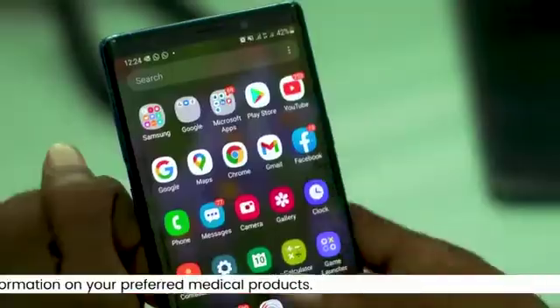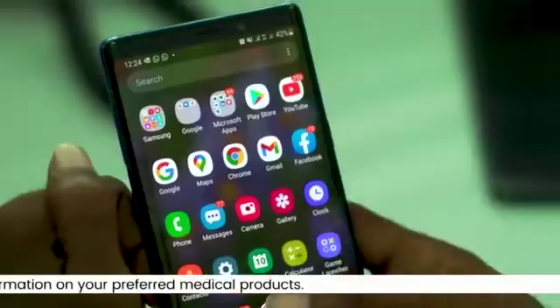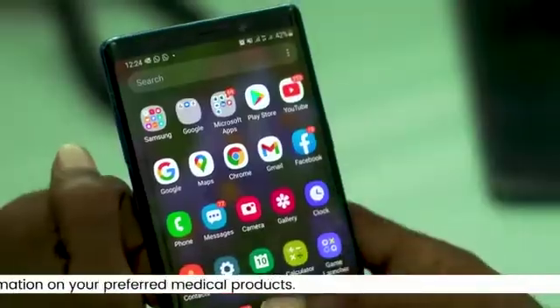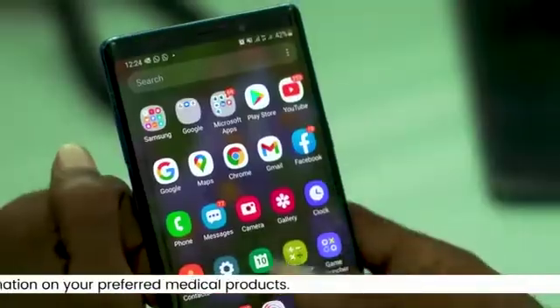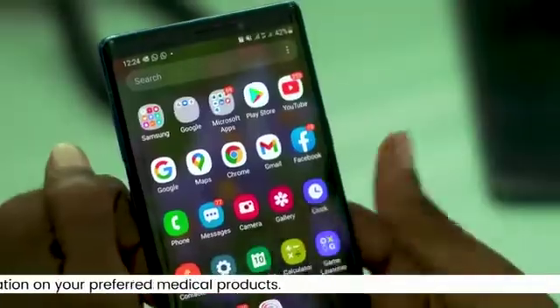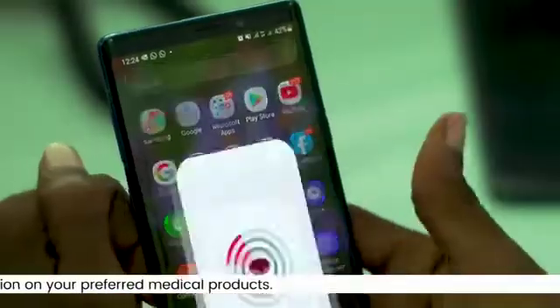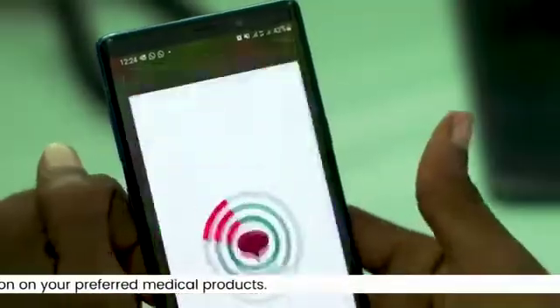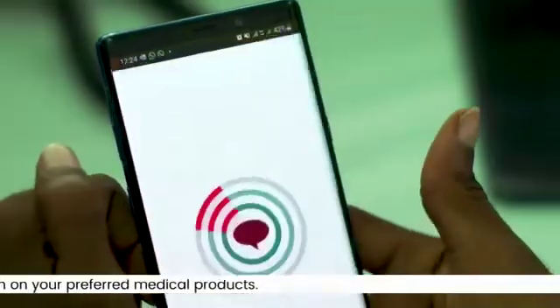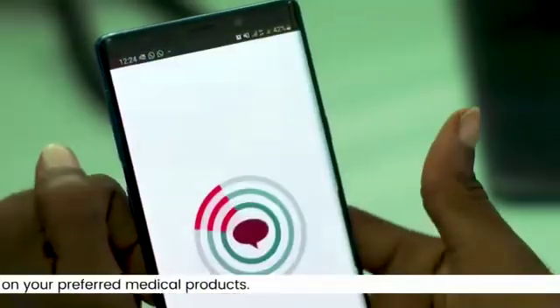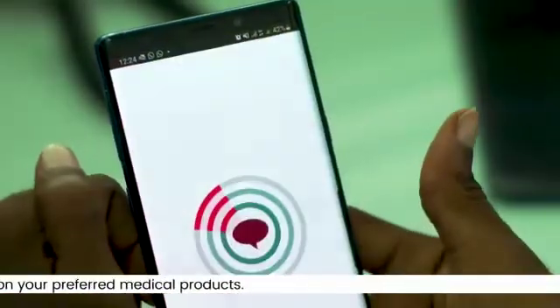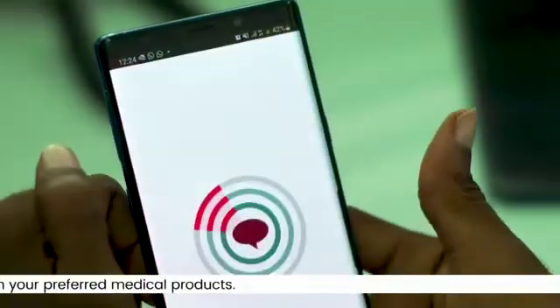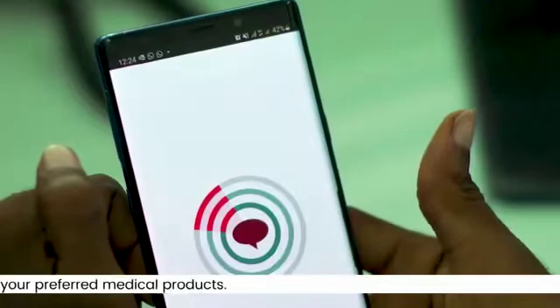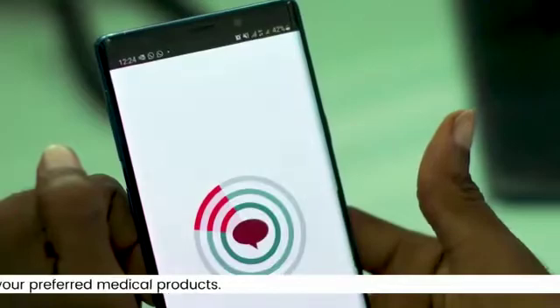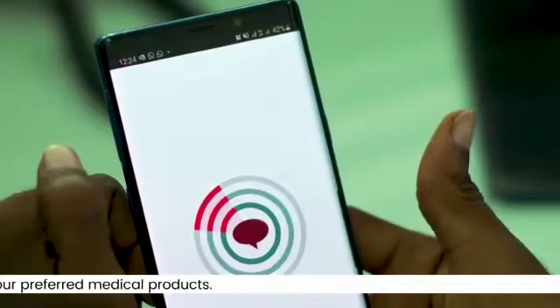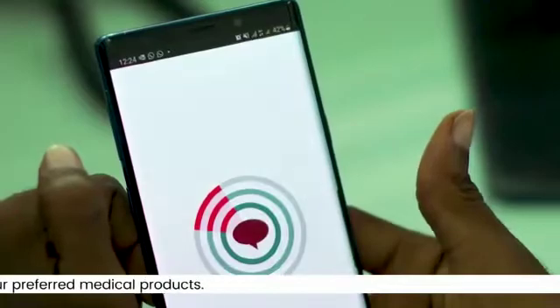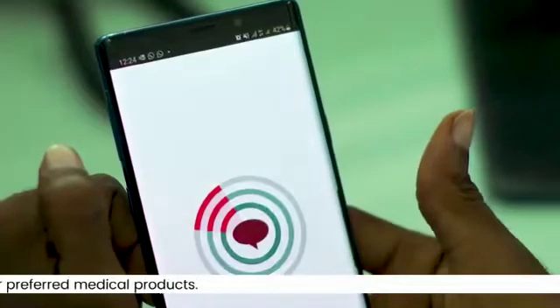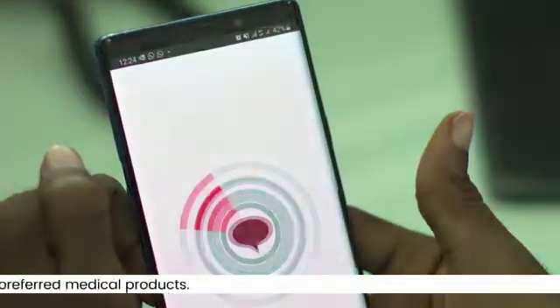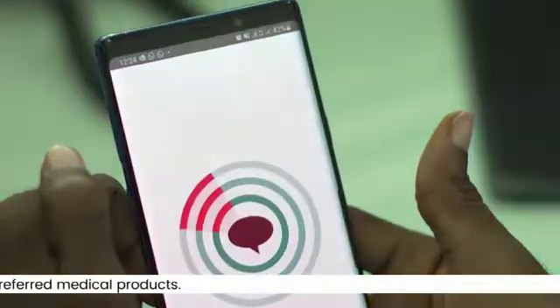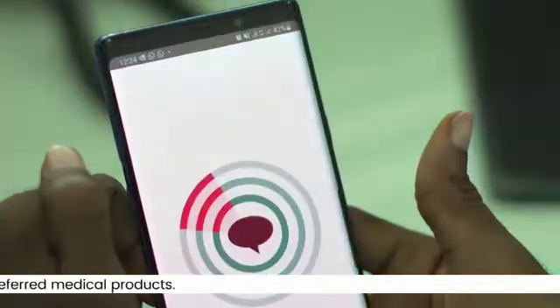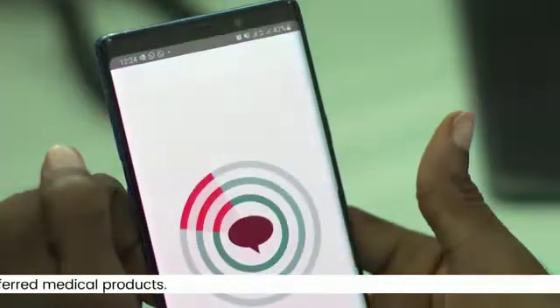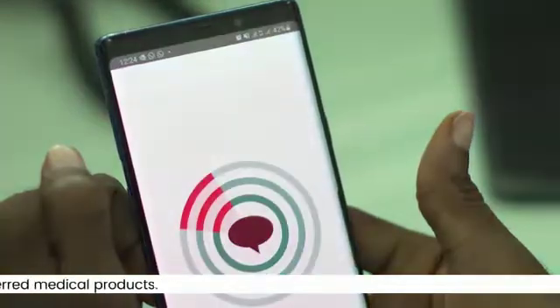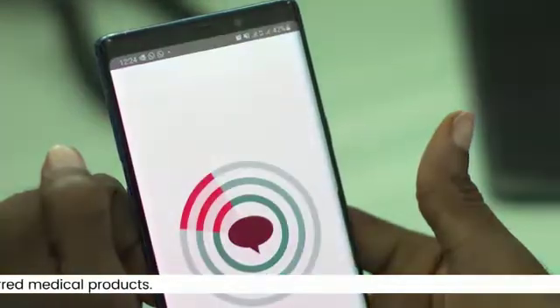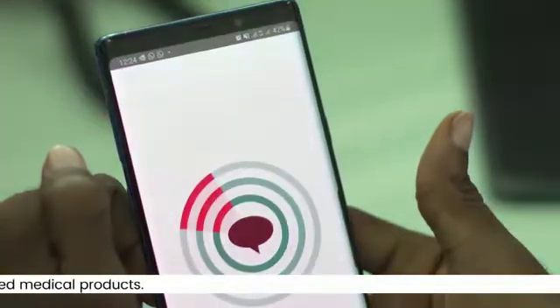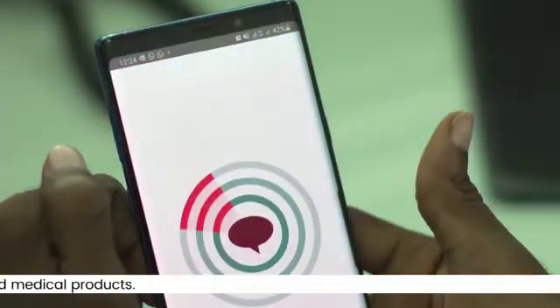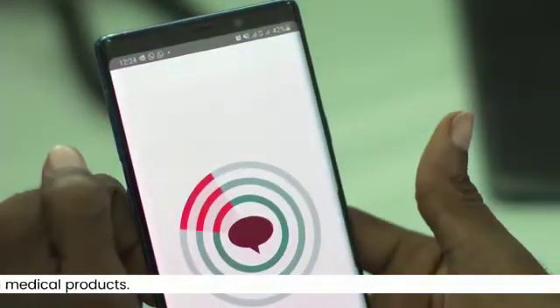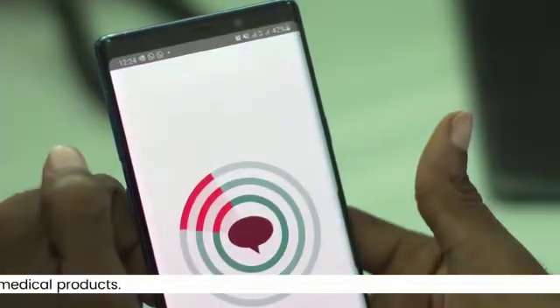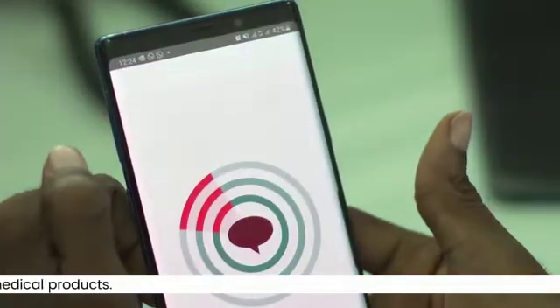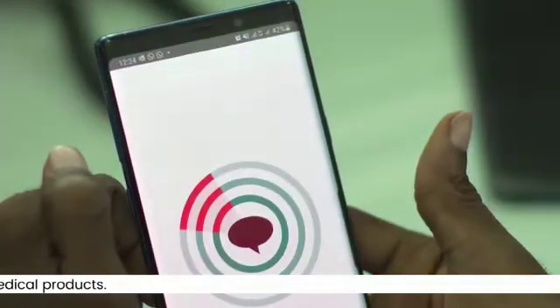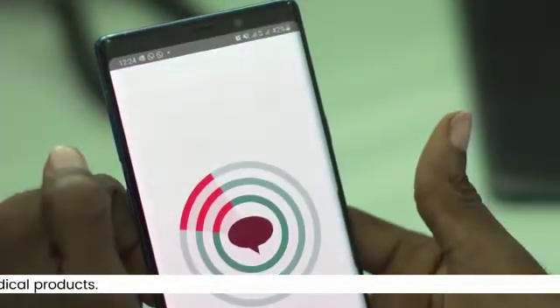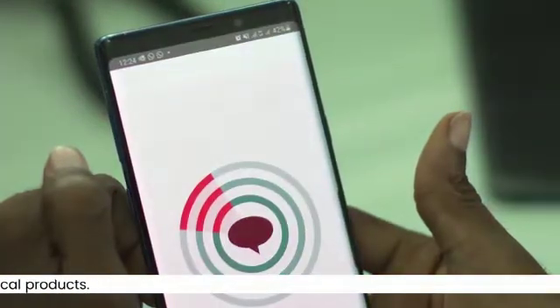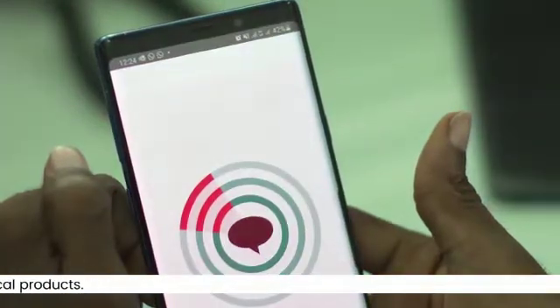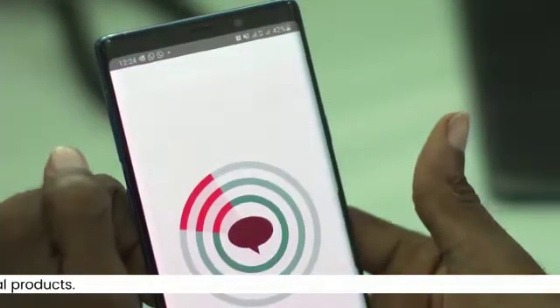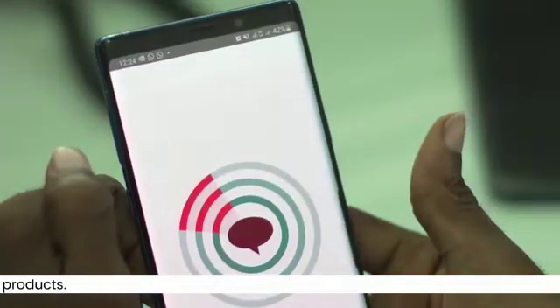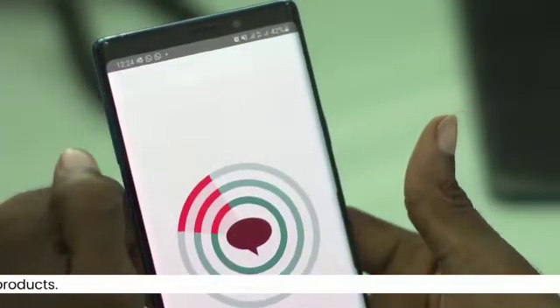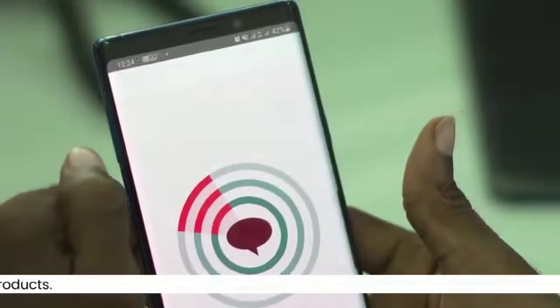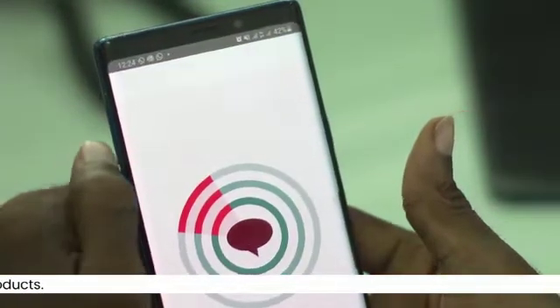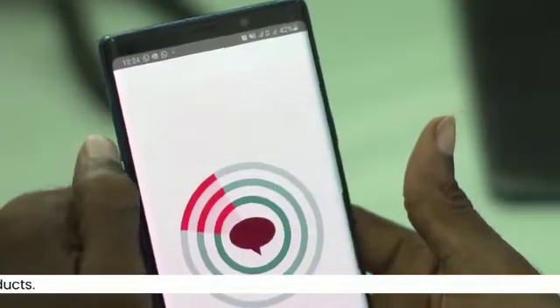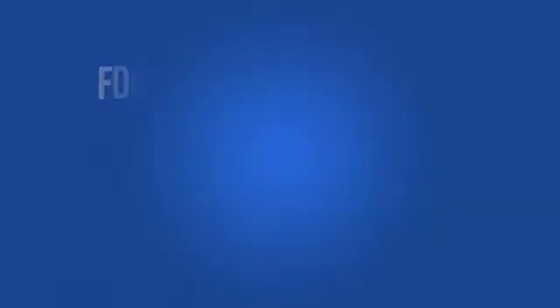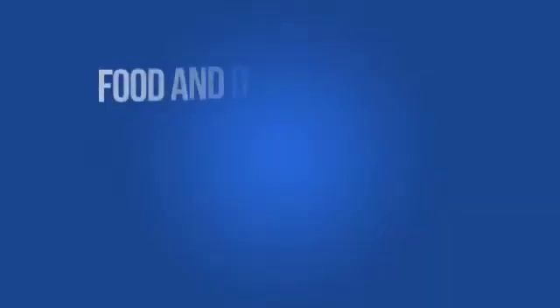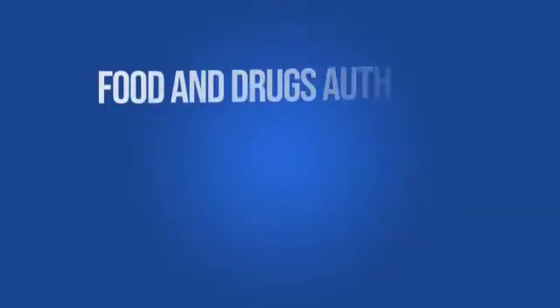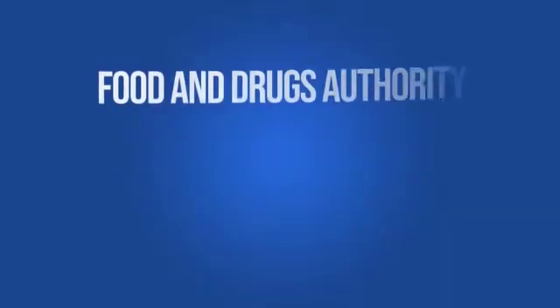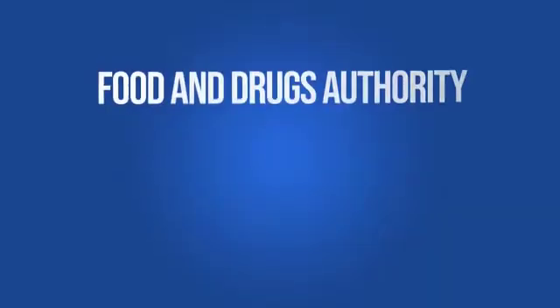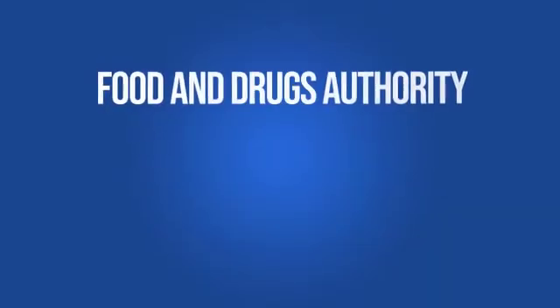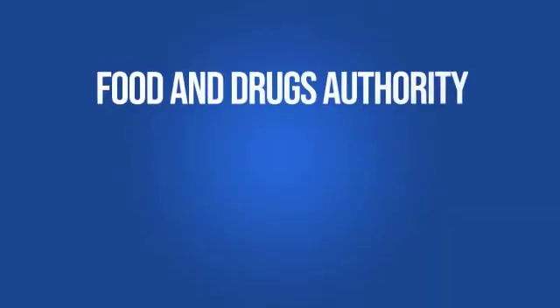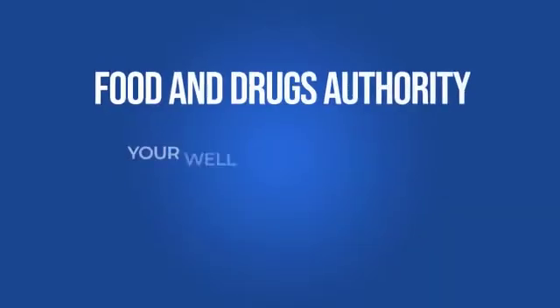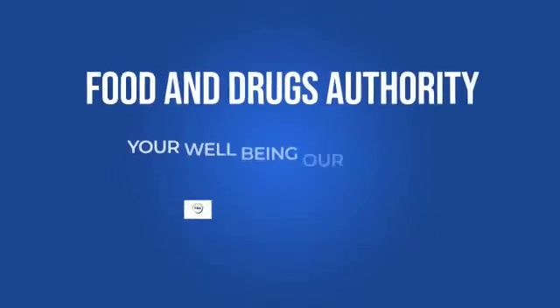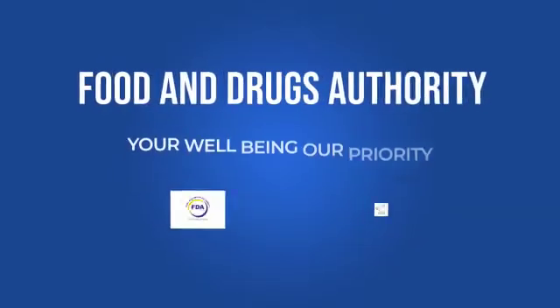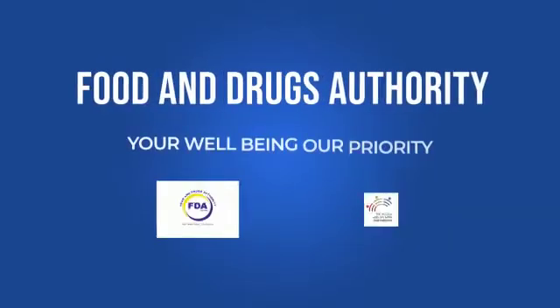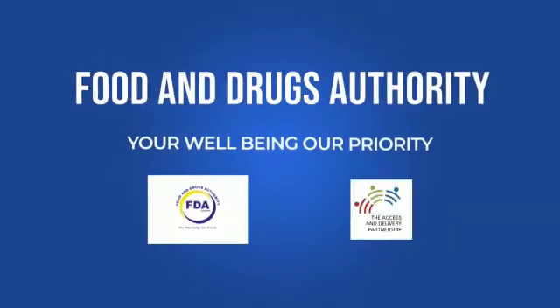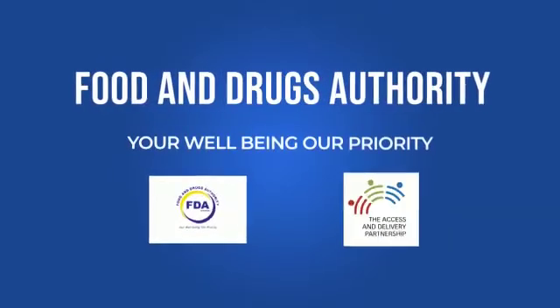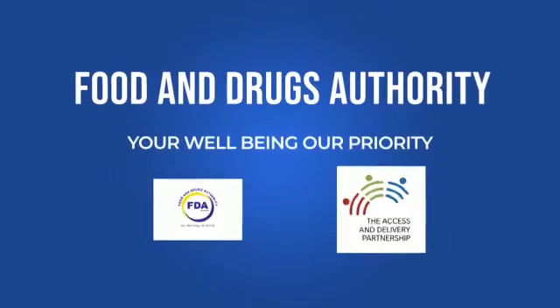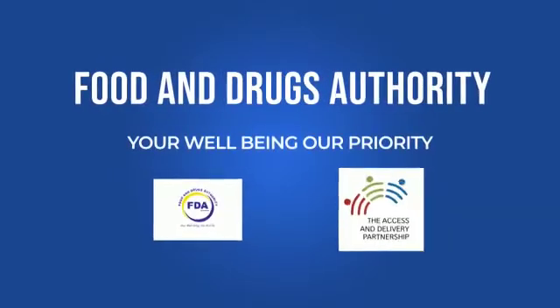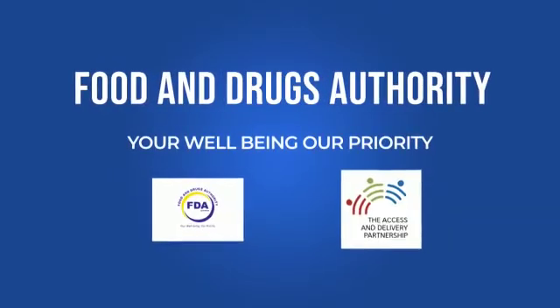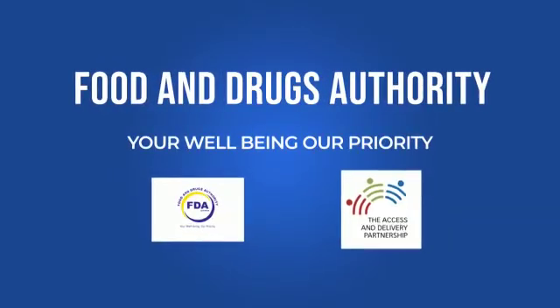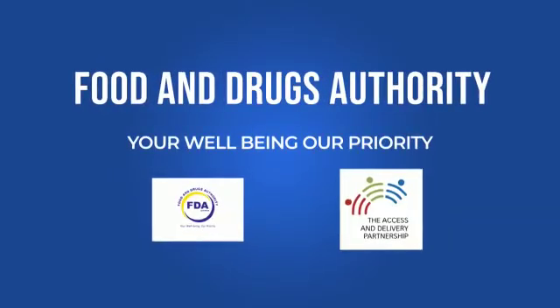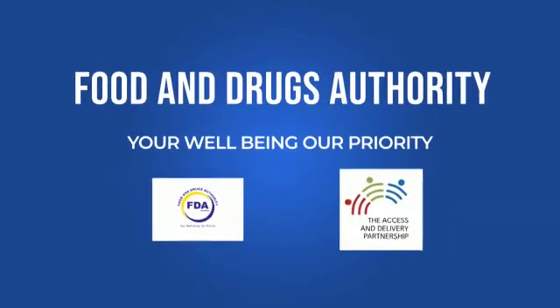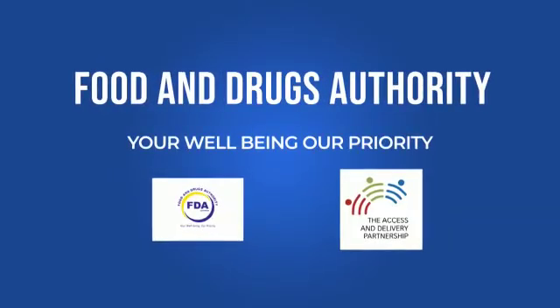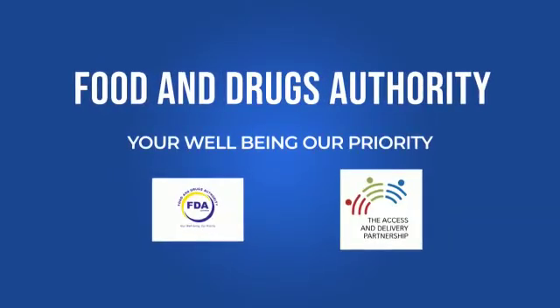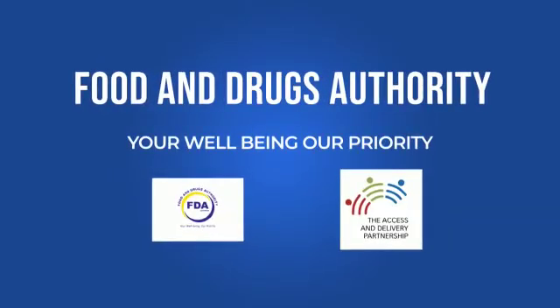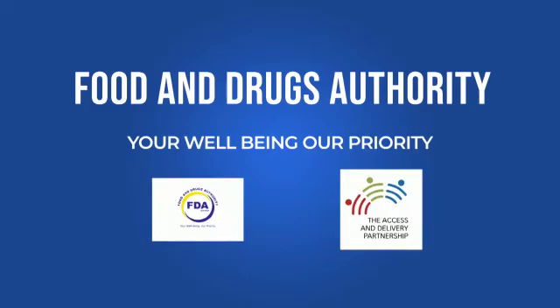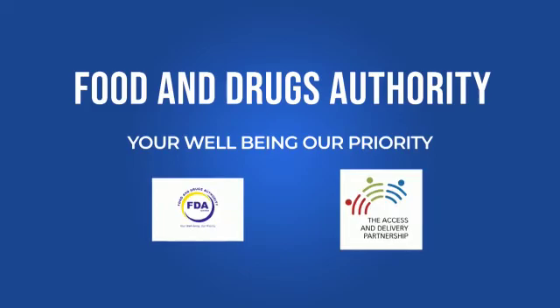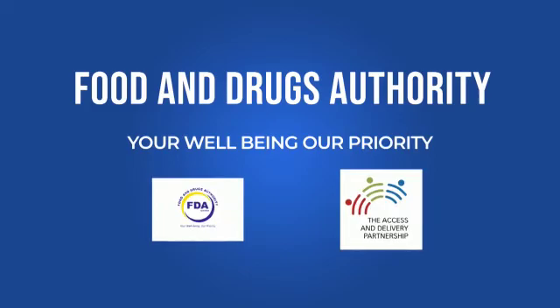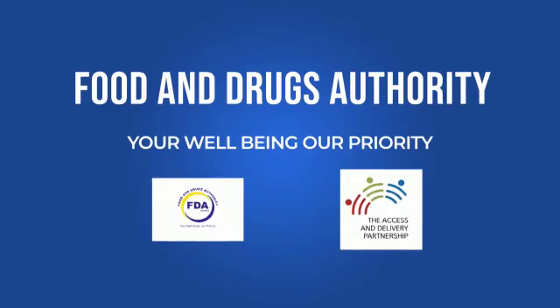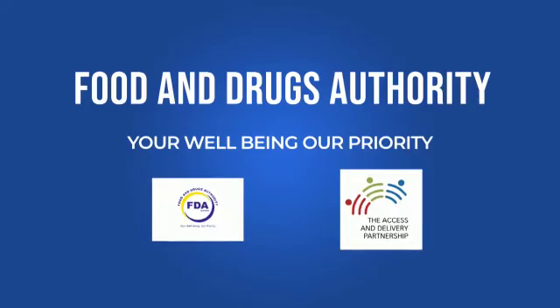Med Safety App — safety of medicines is in your hands. FDA: your wellbeing, our priority.